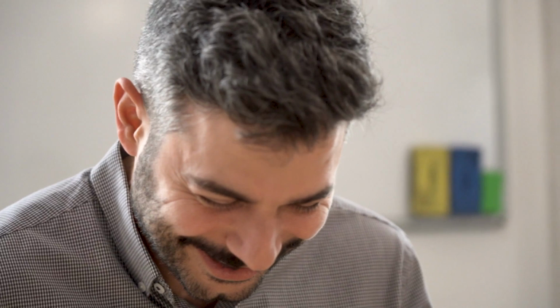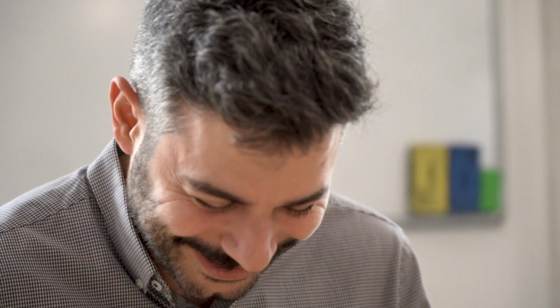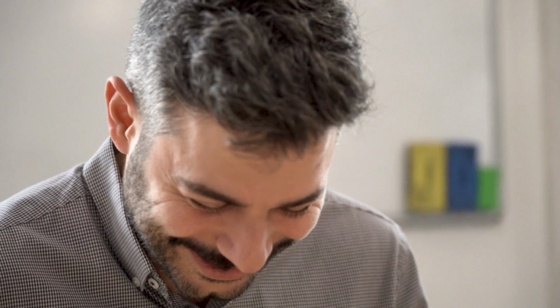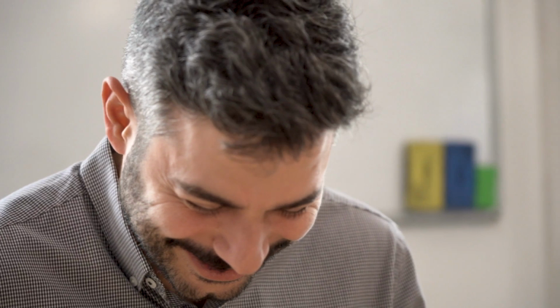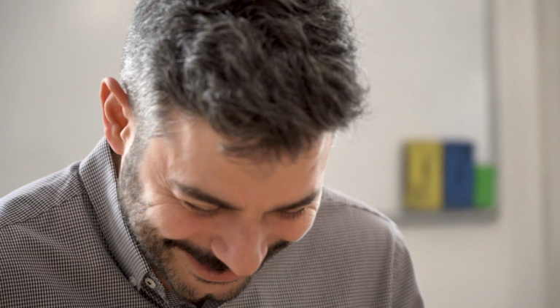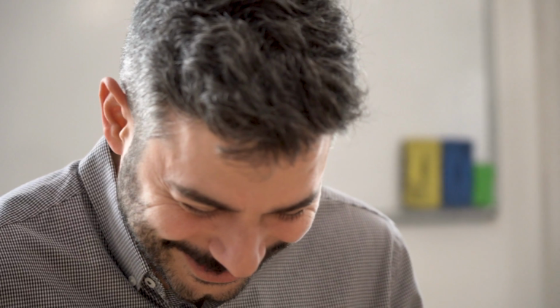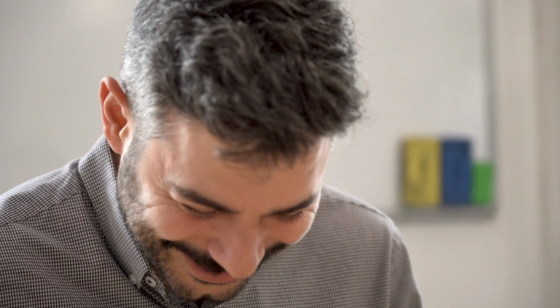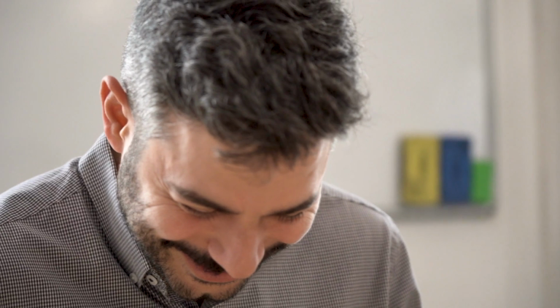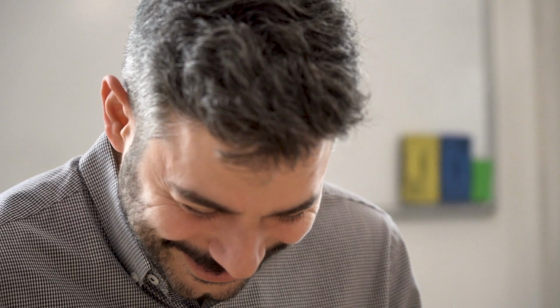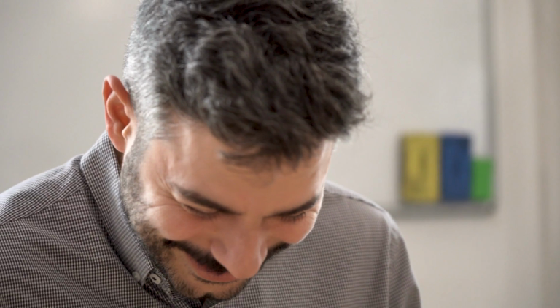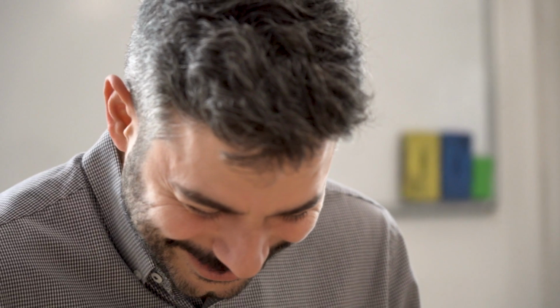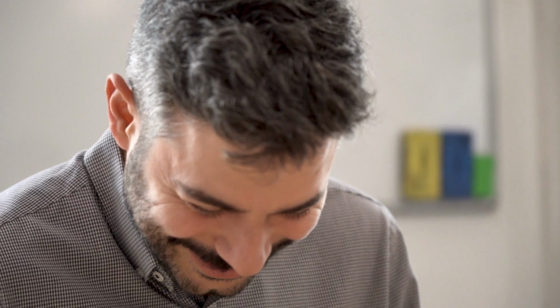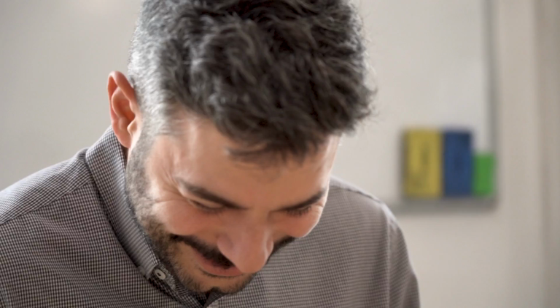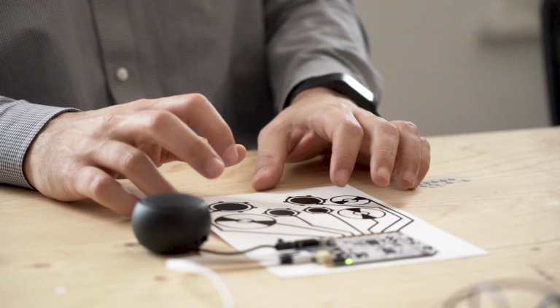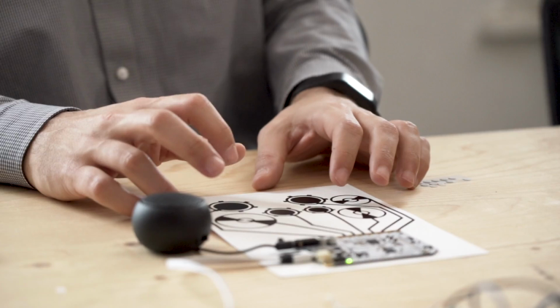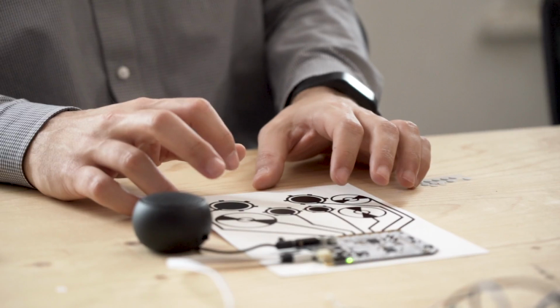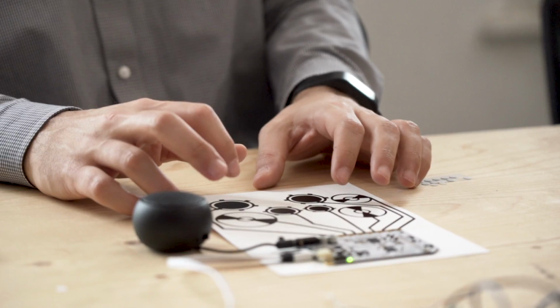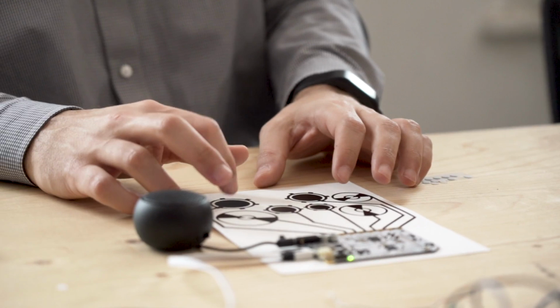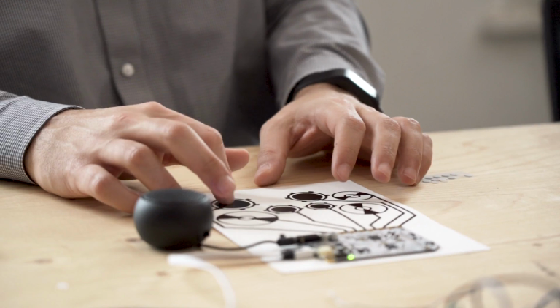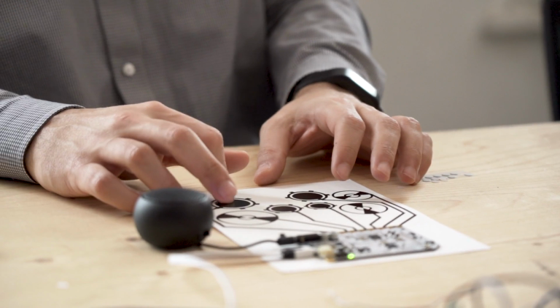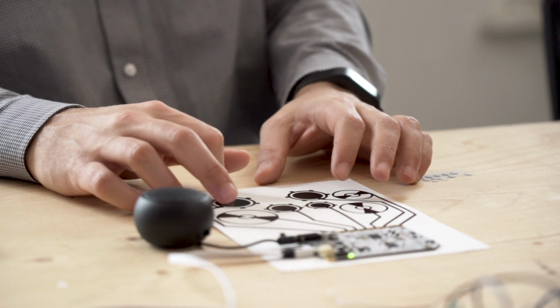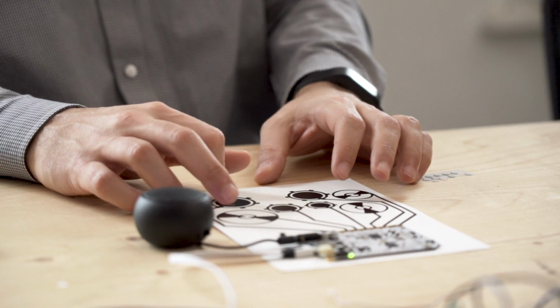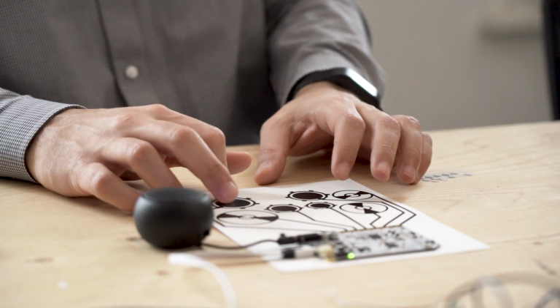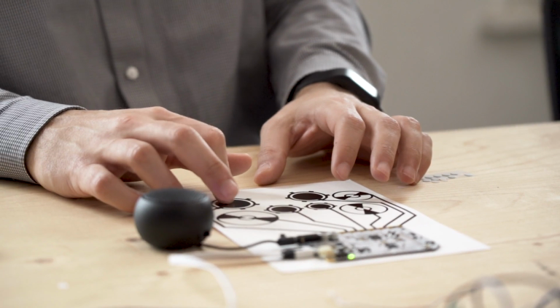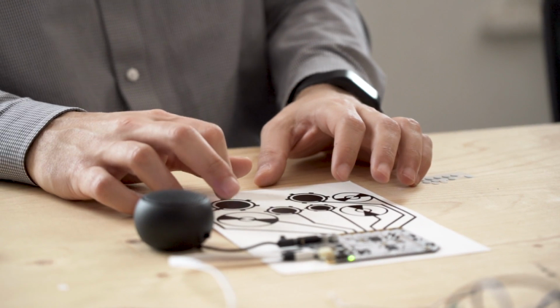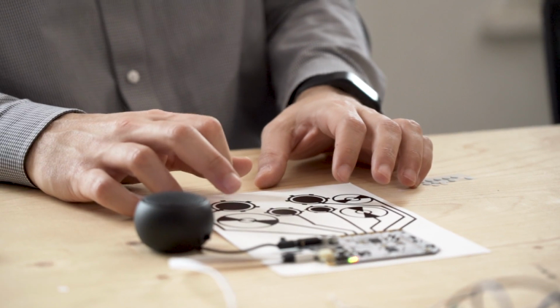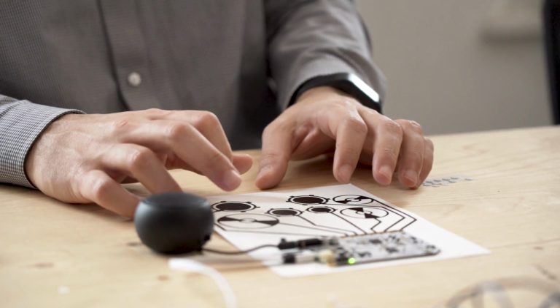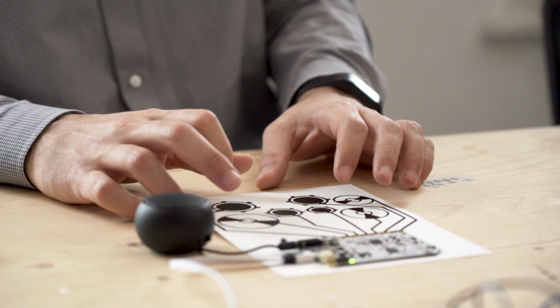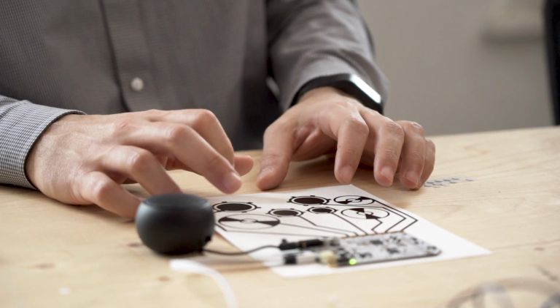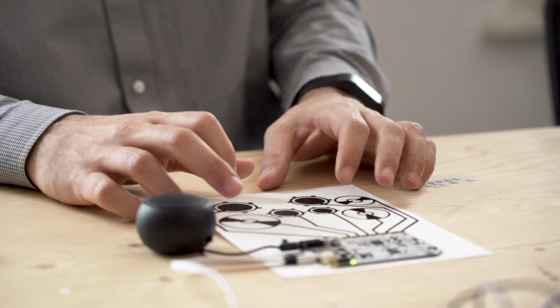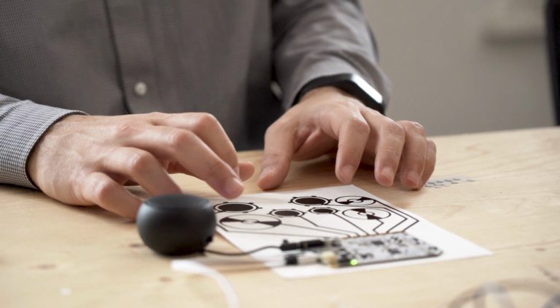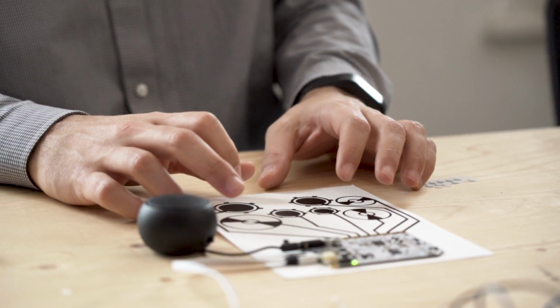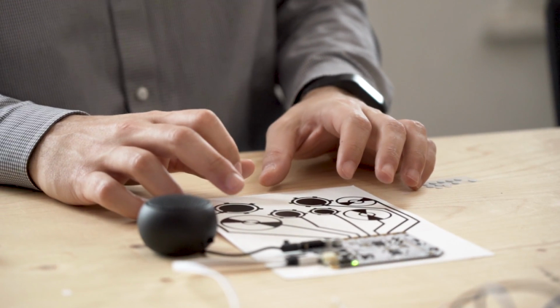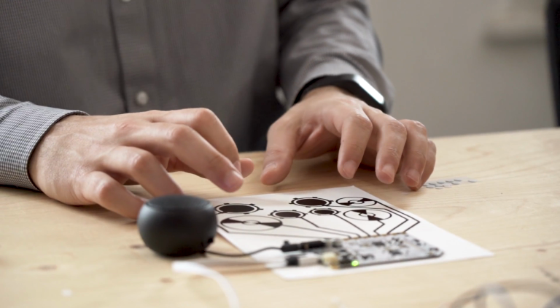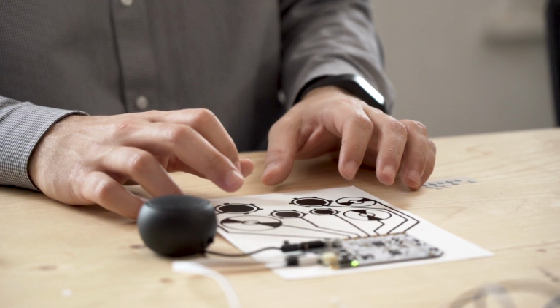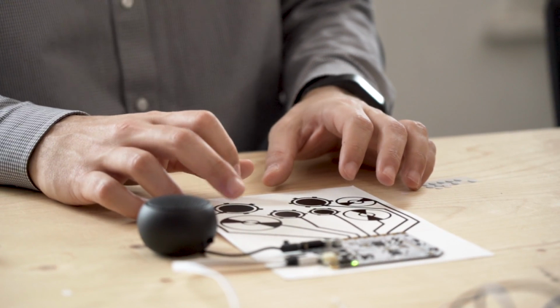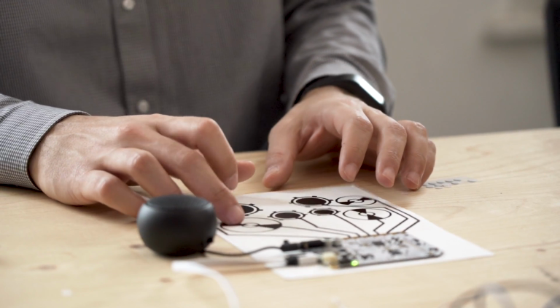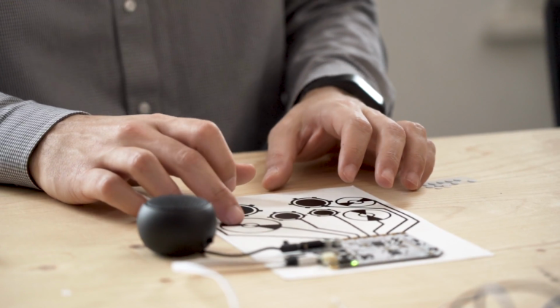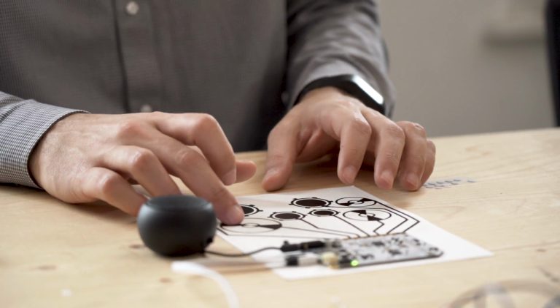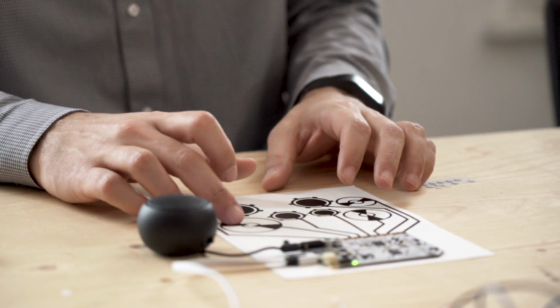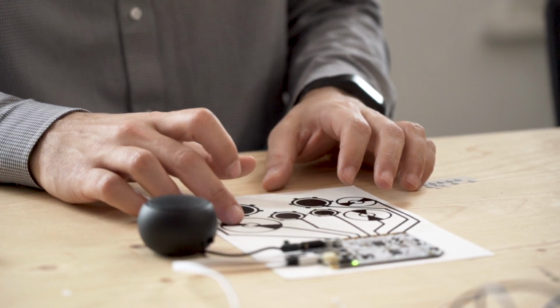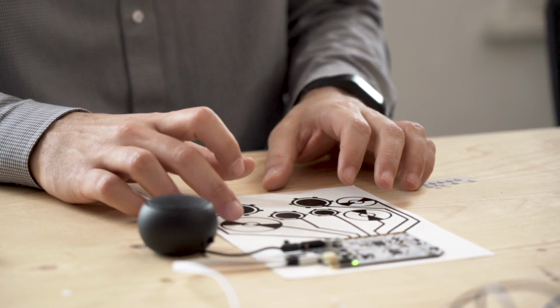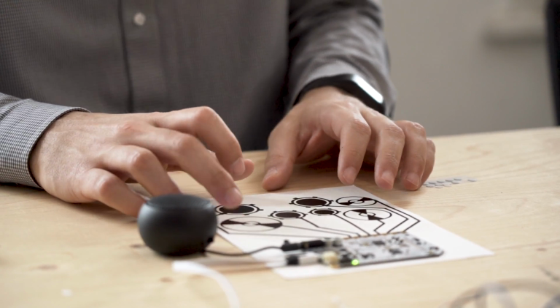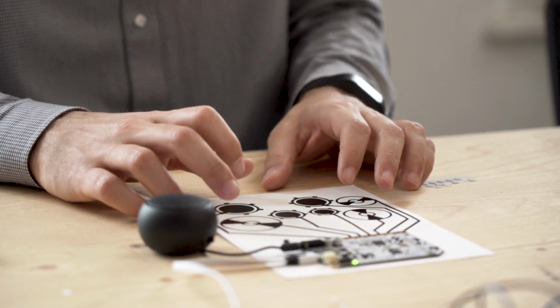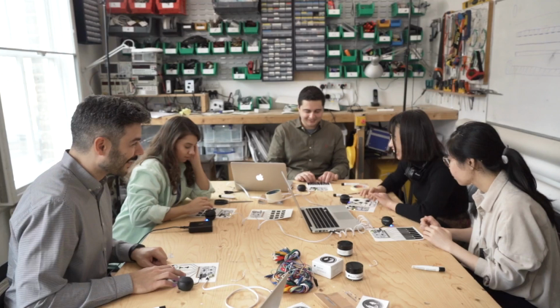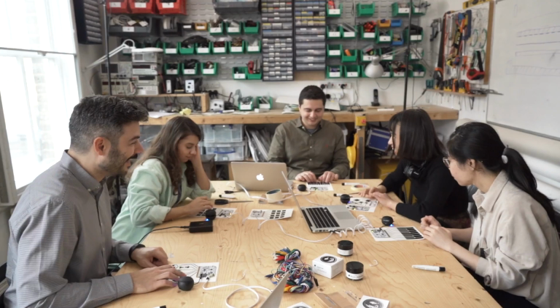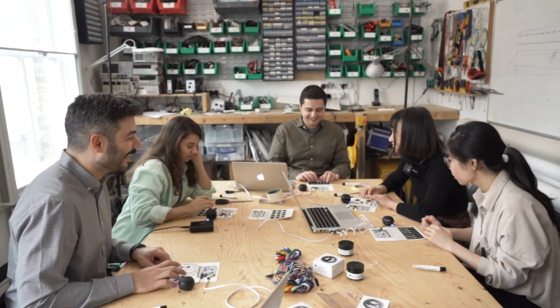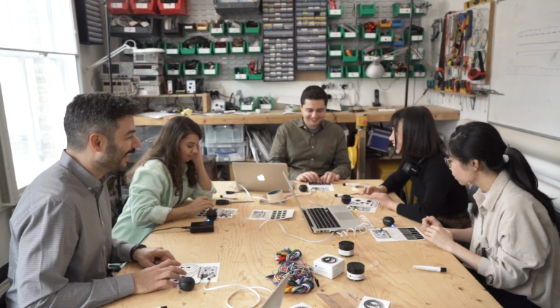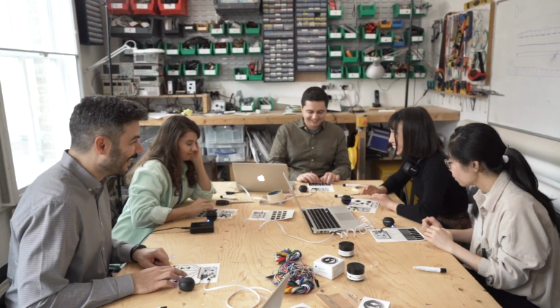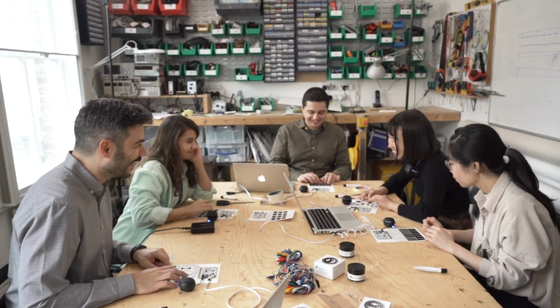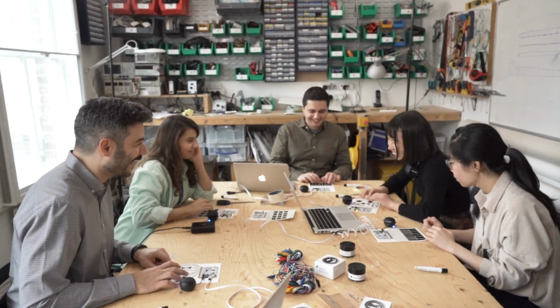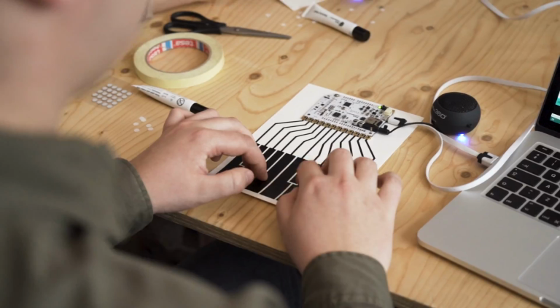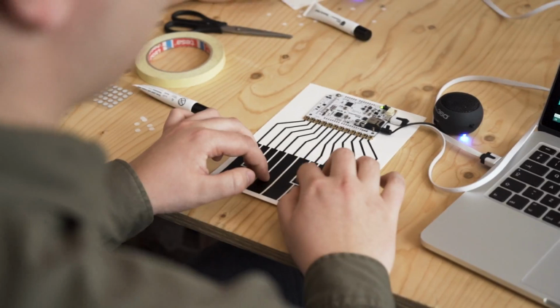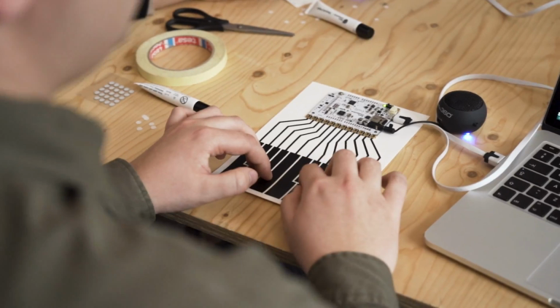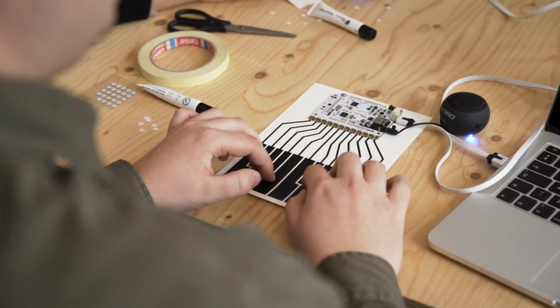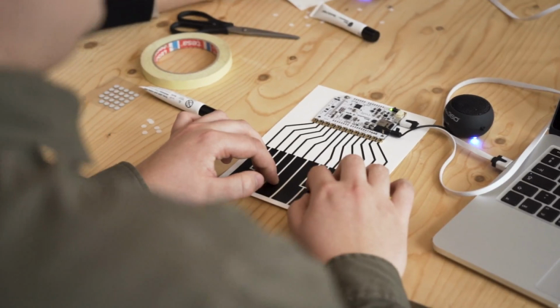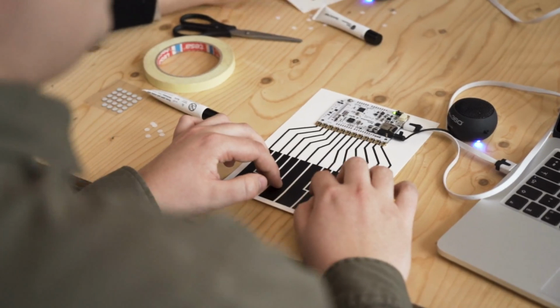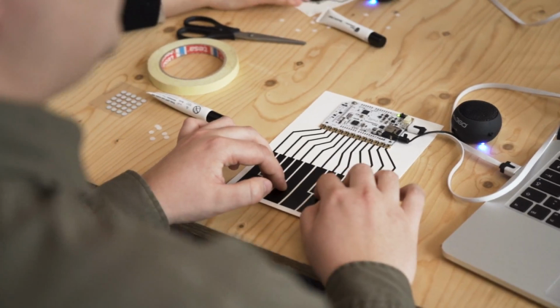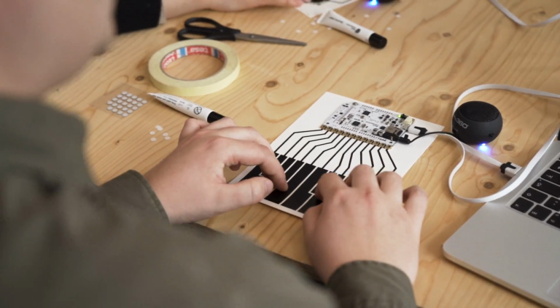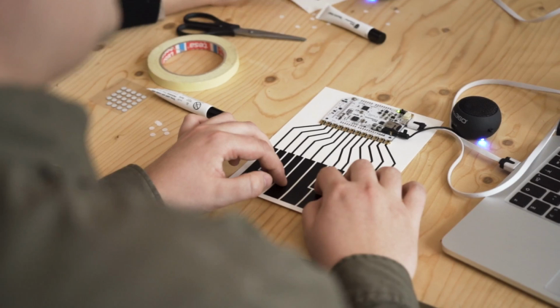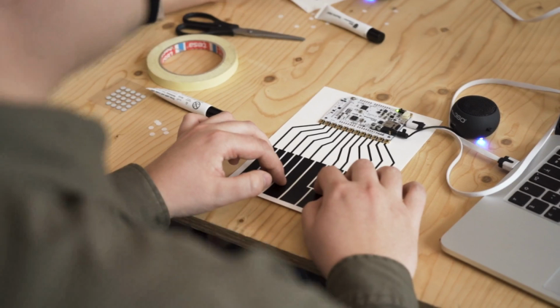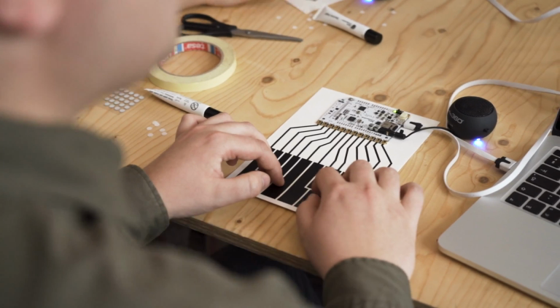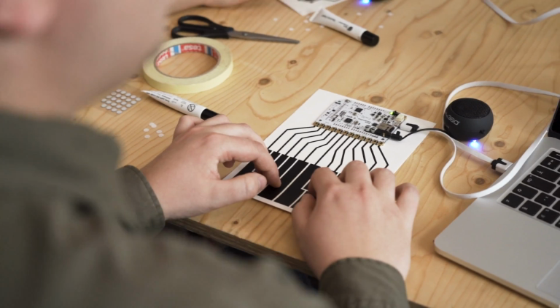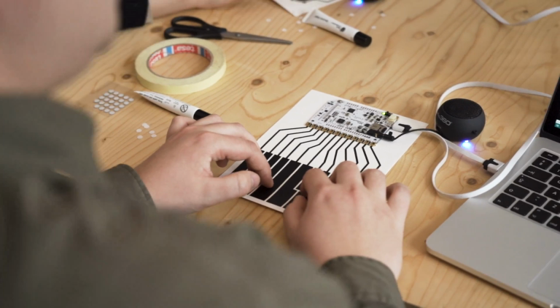The first project features printed instrument sensors. Participants can create an orchestra, touching paper interfaces to play a tune.